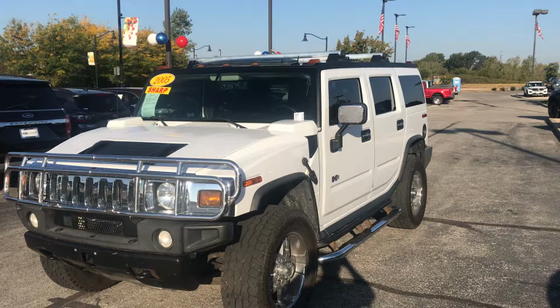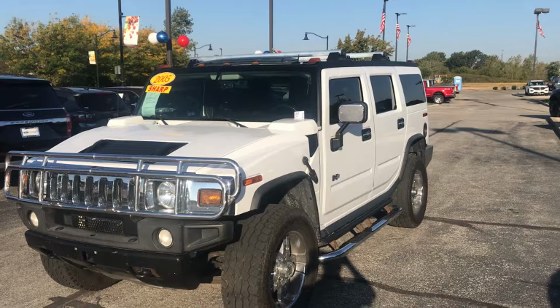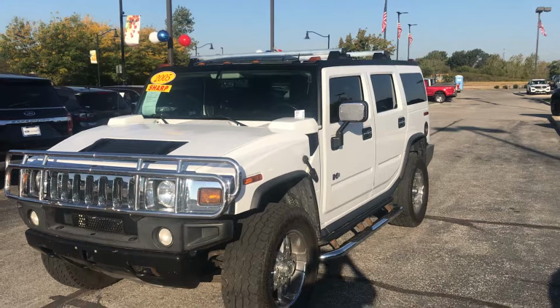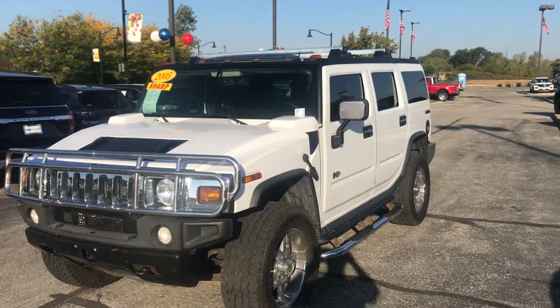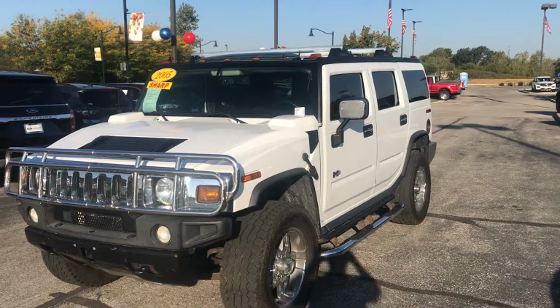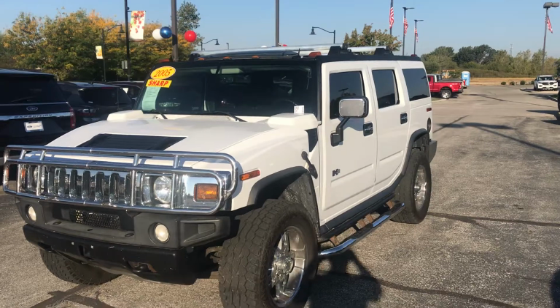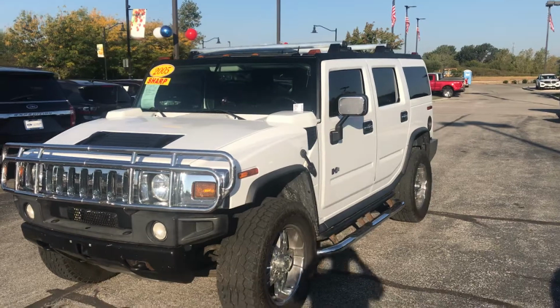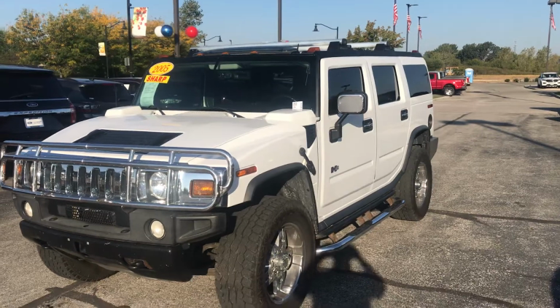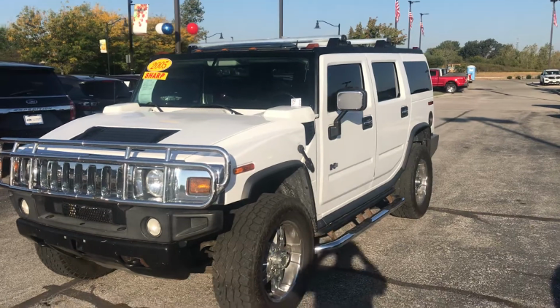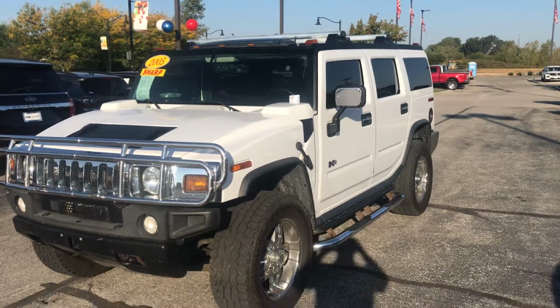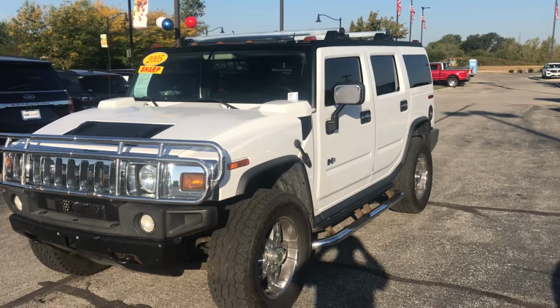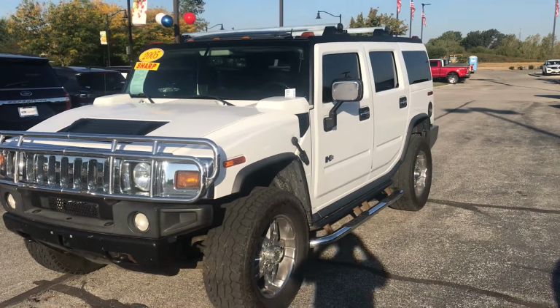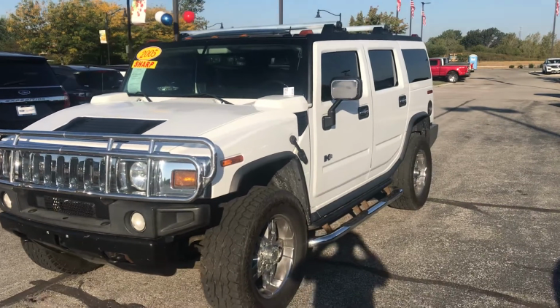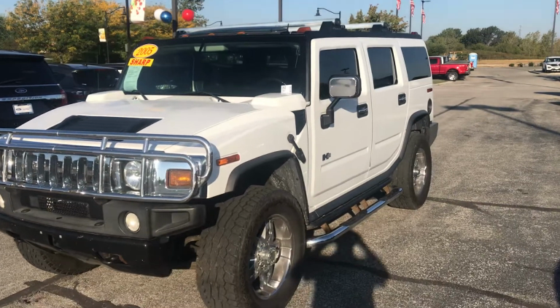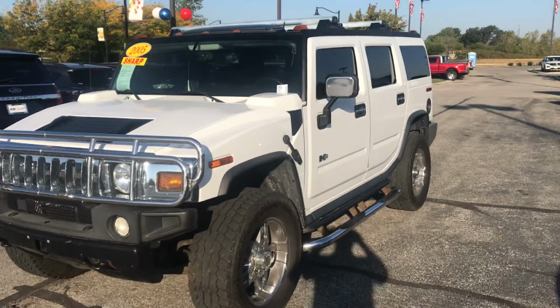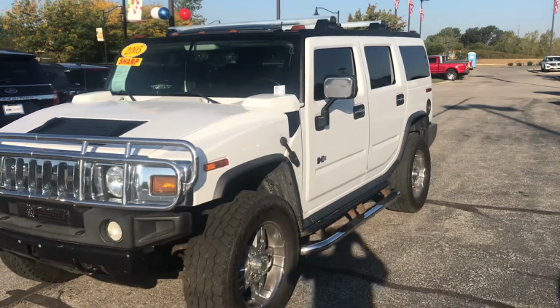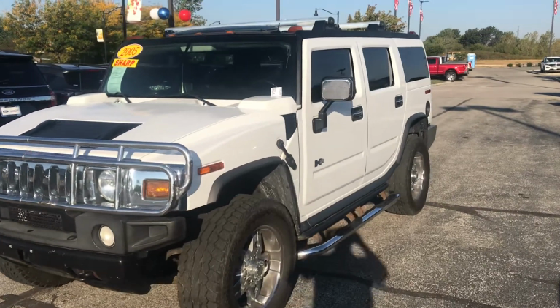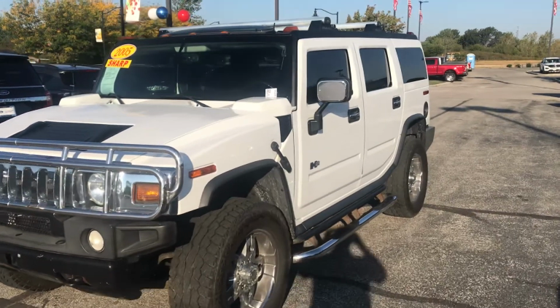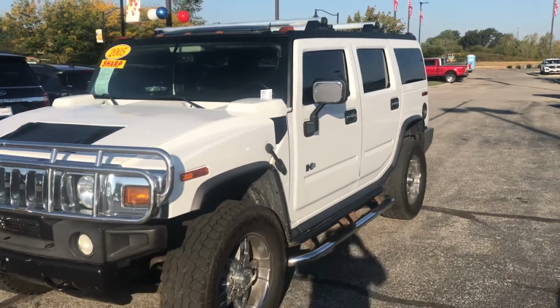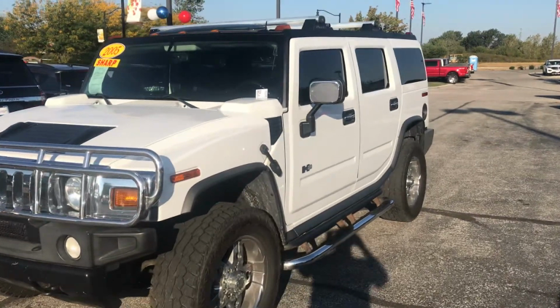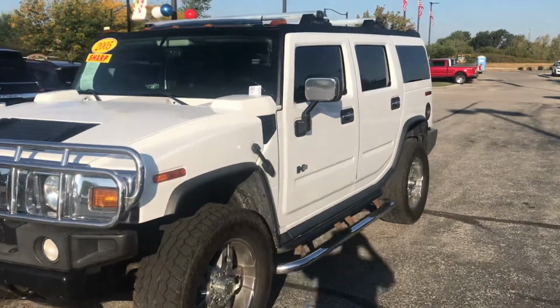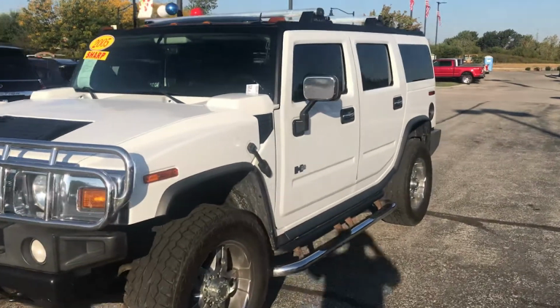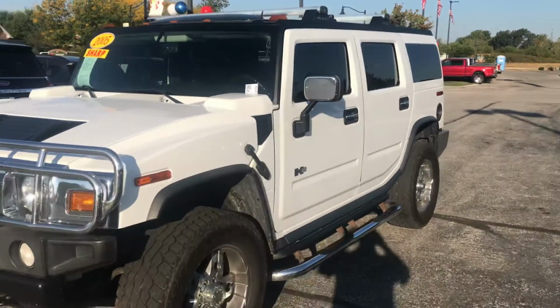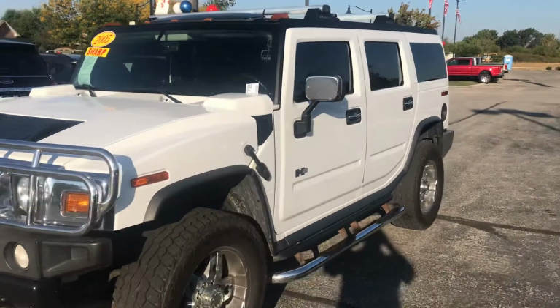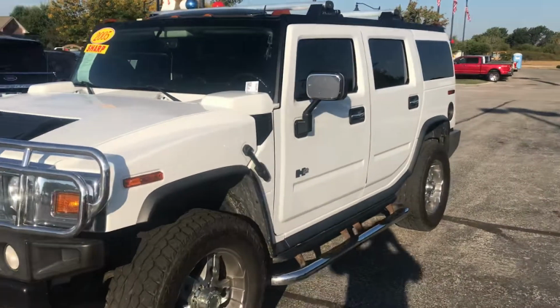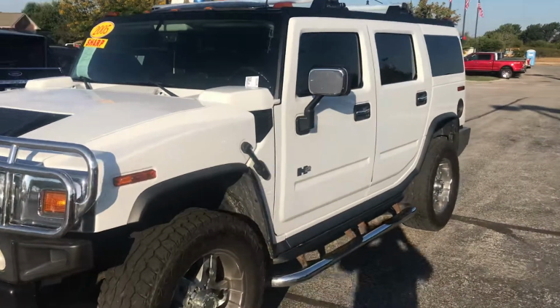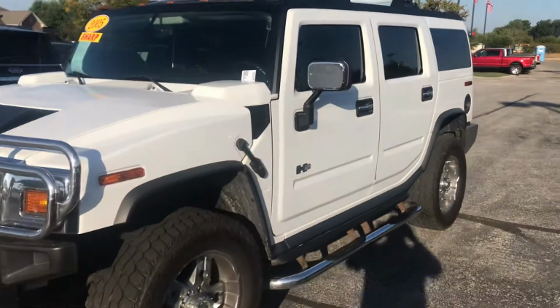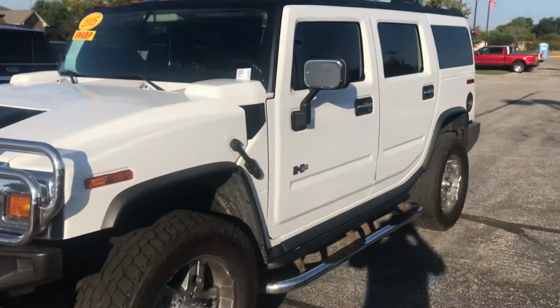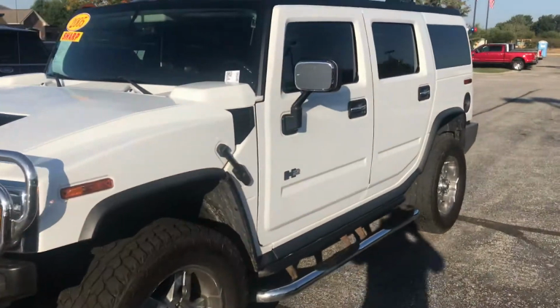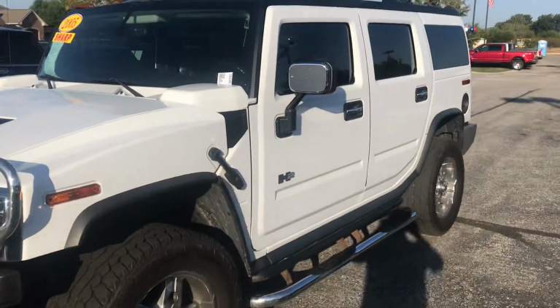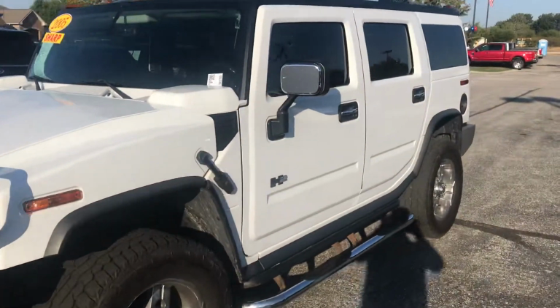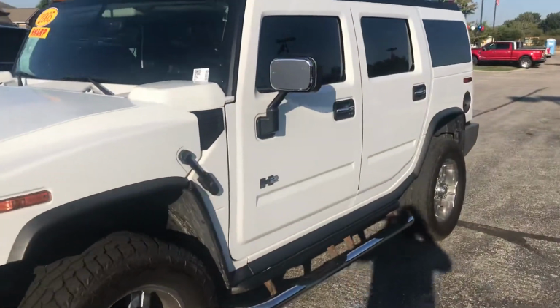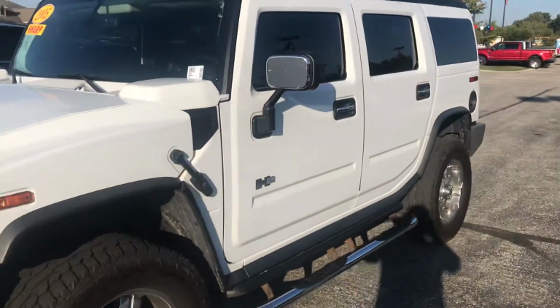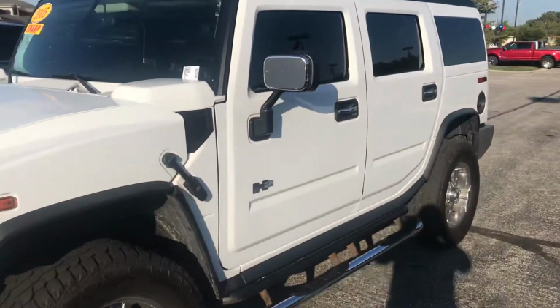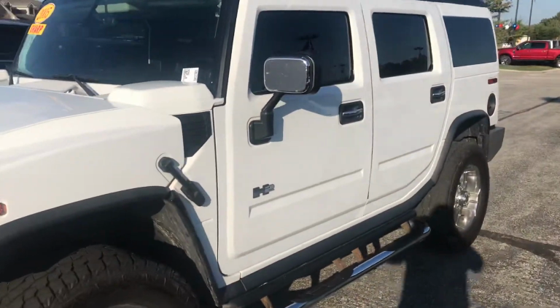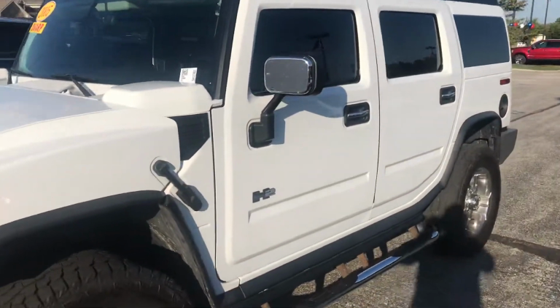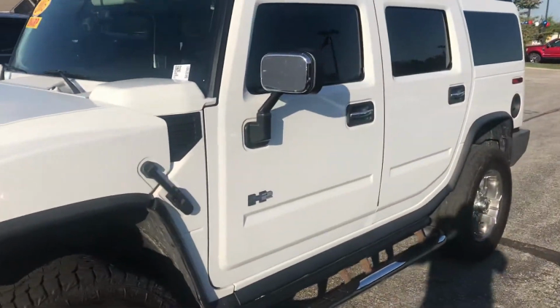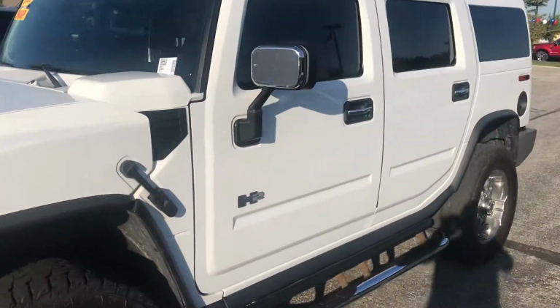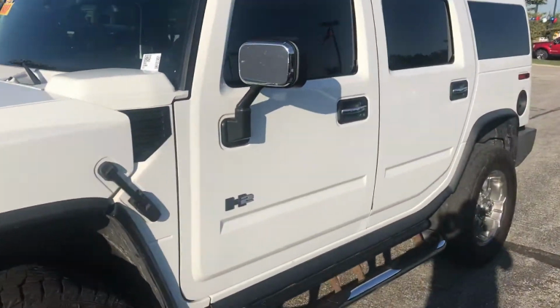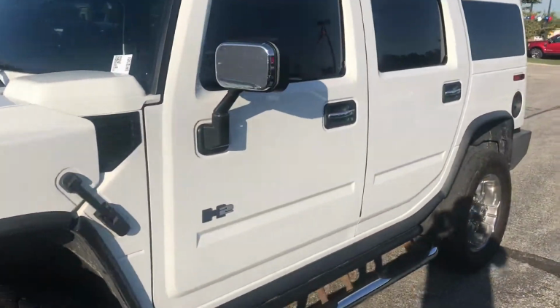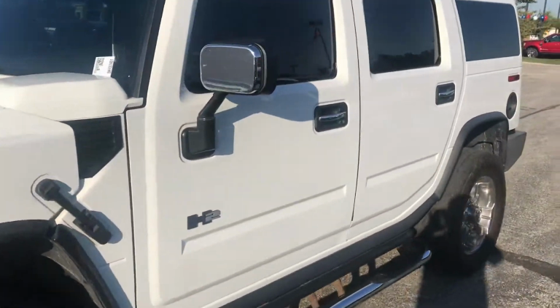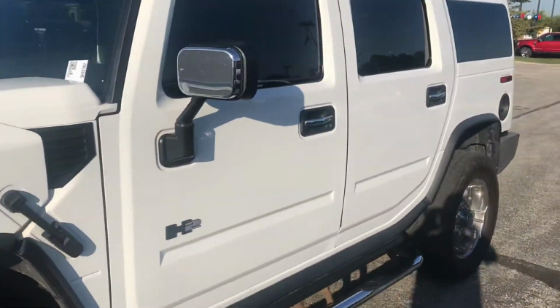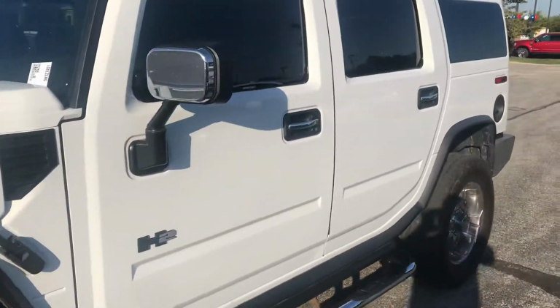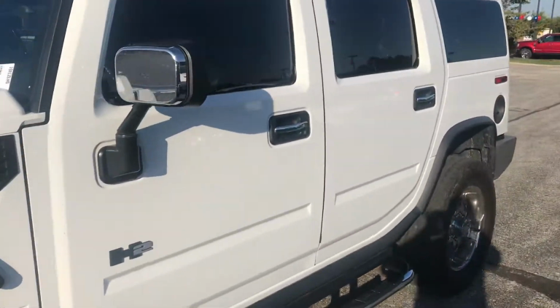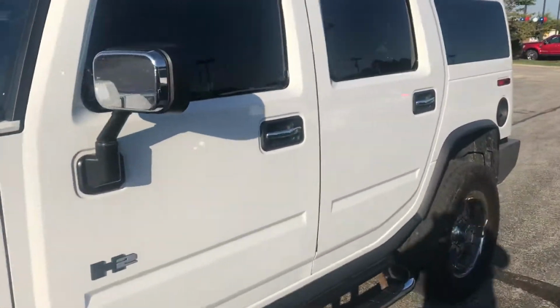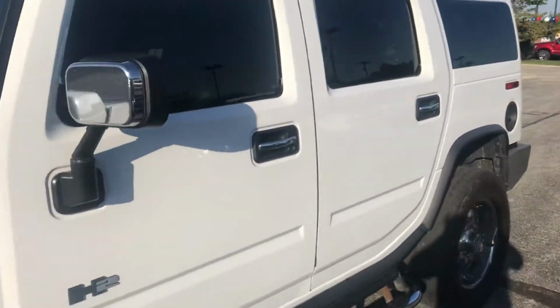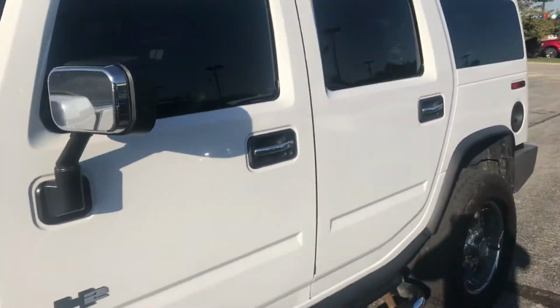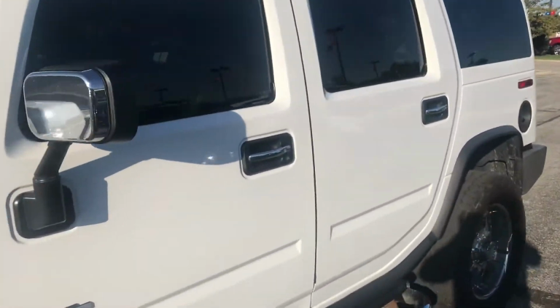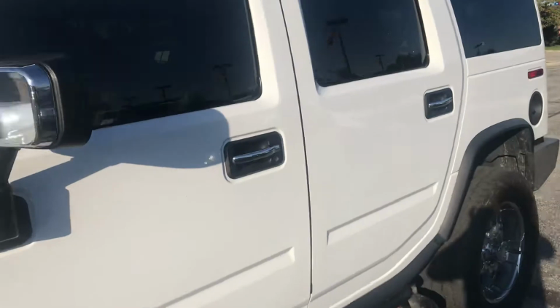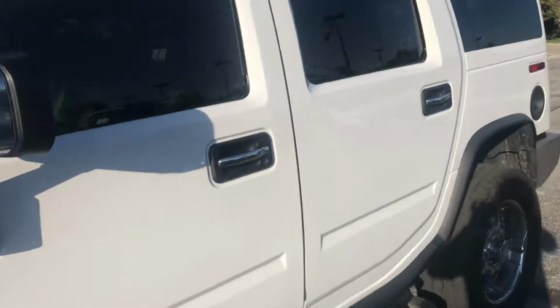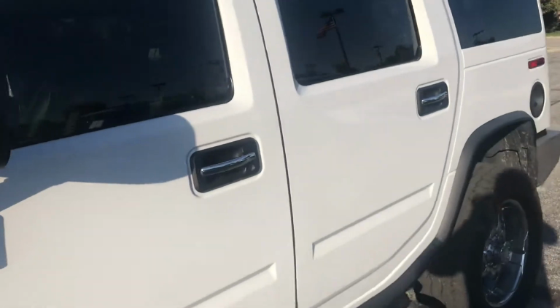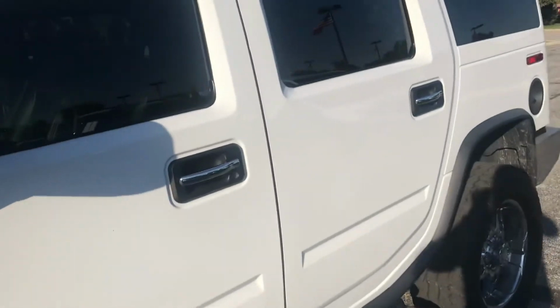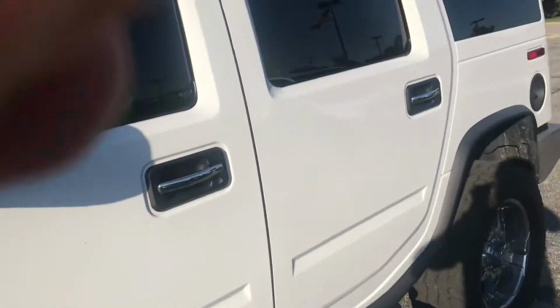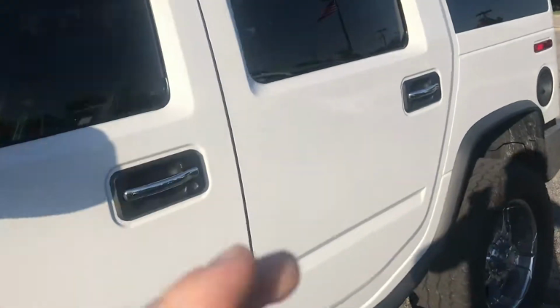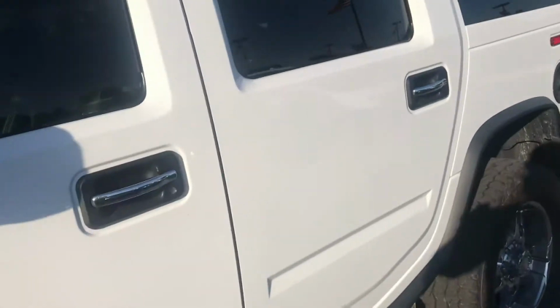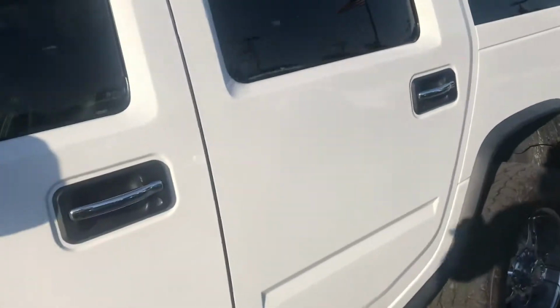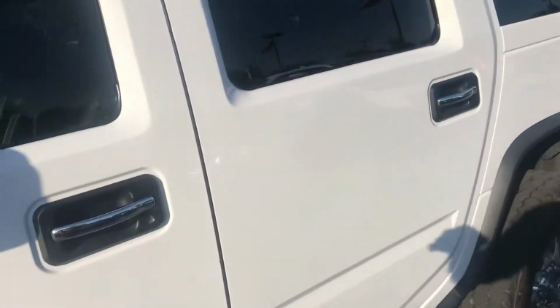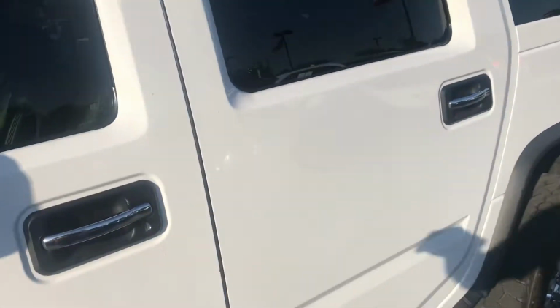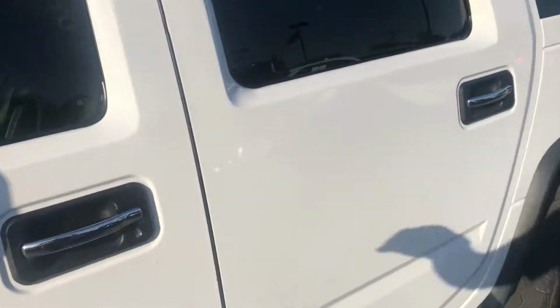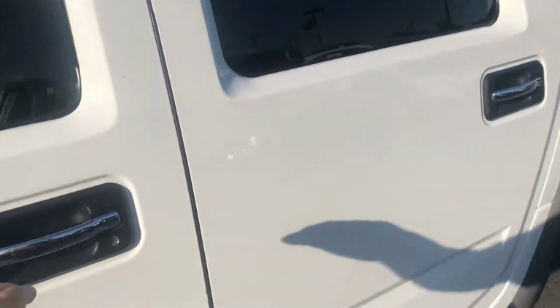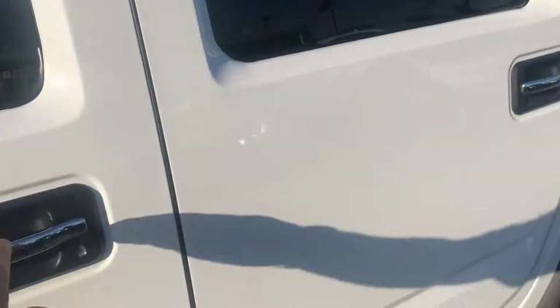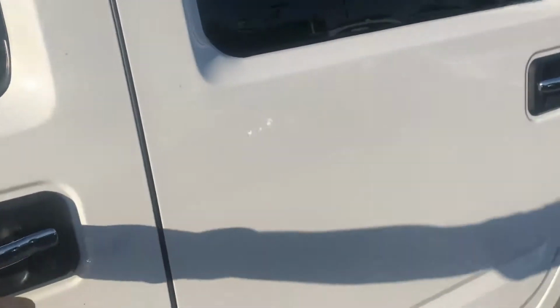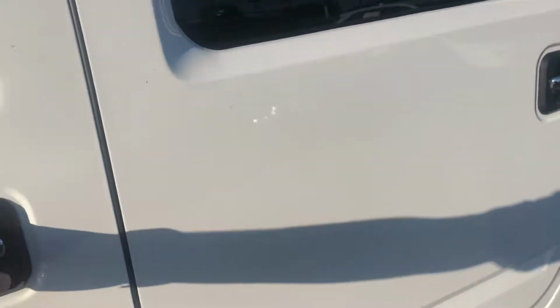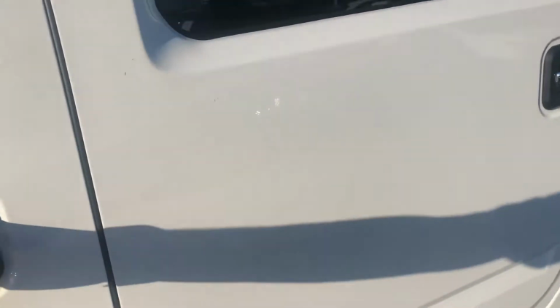This is Steve Angle with Bill Estes Ford. This is the Hummer H2 2005 edition.